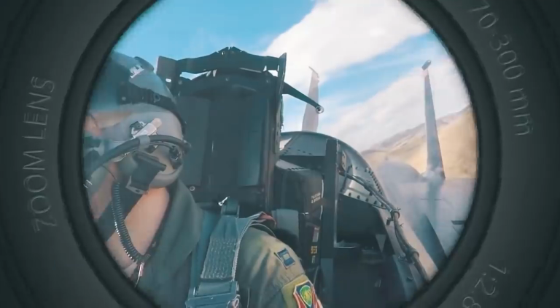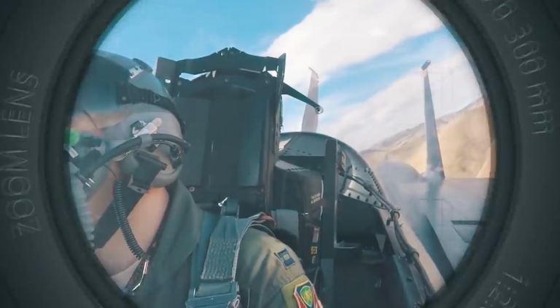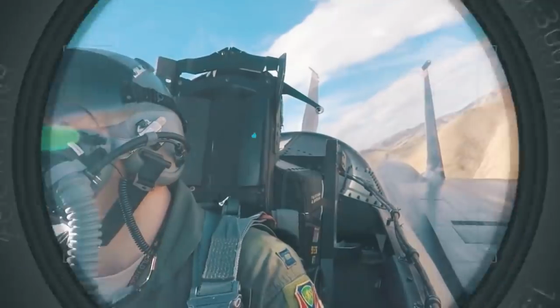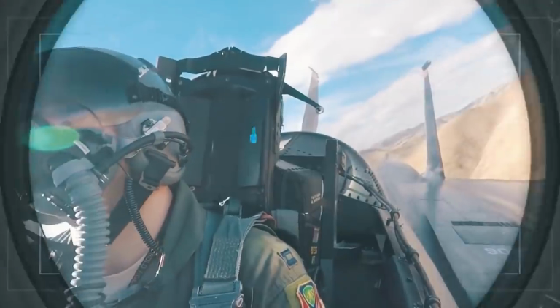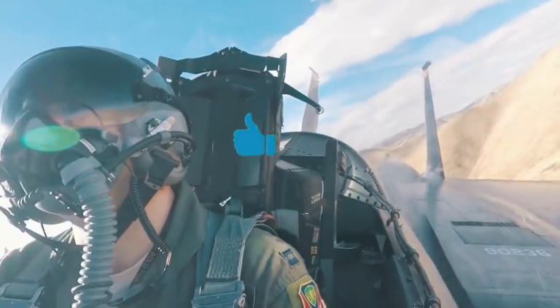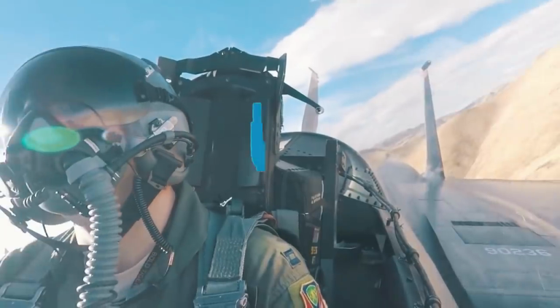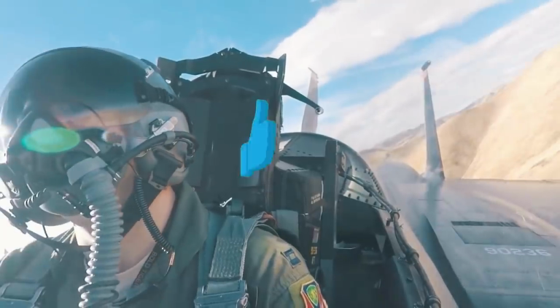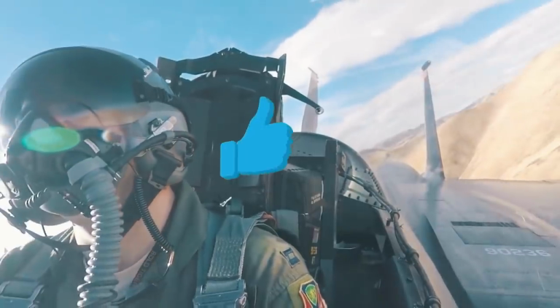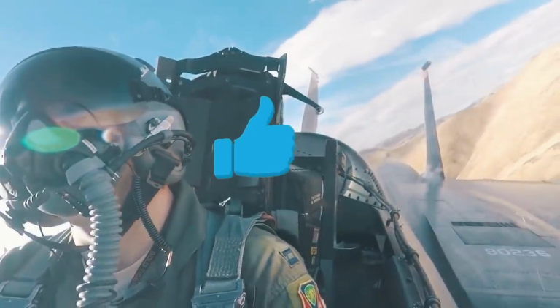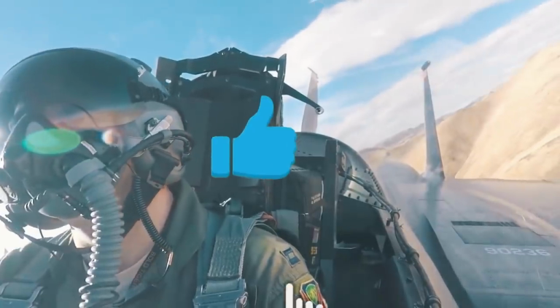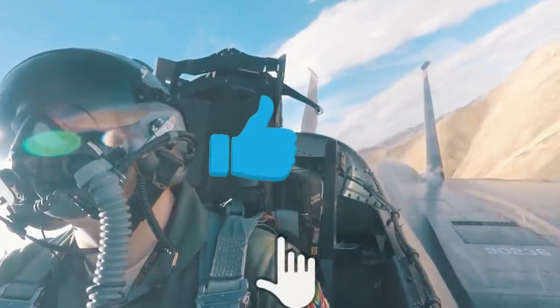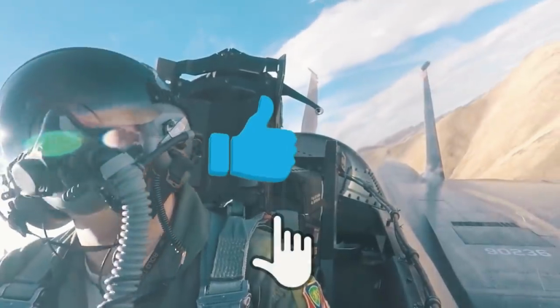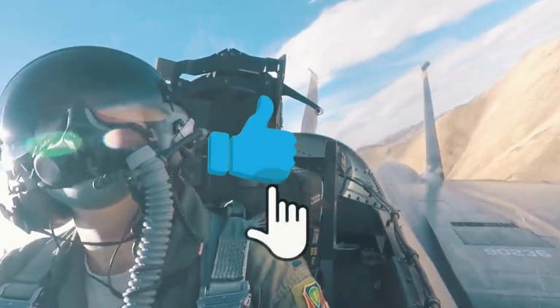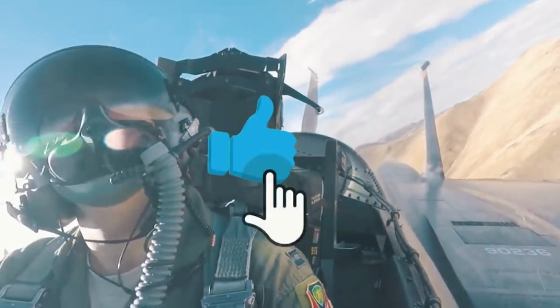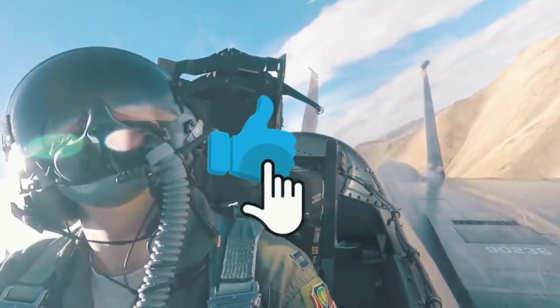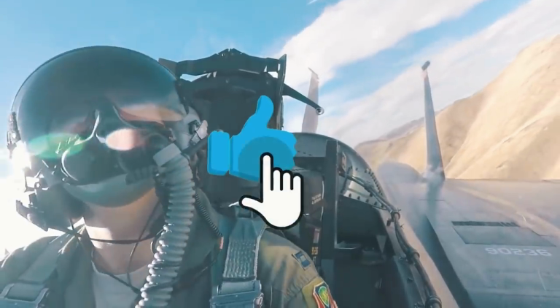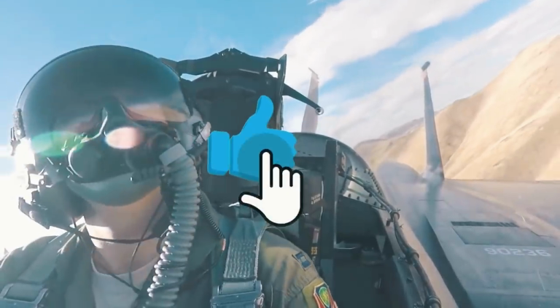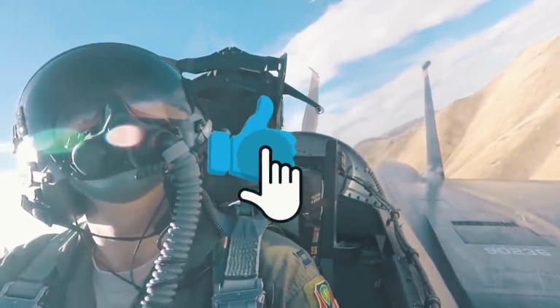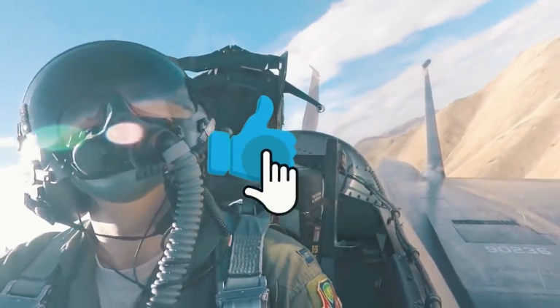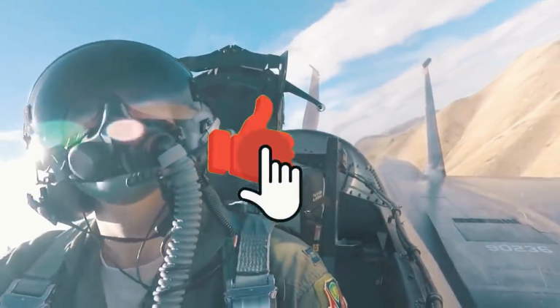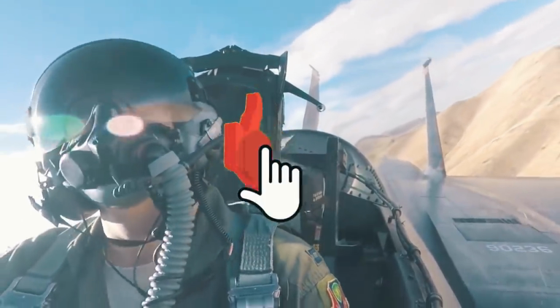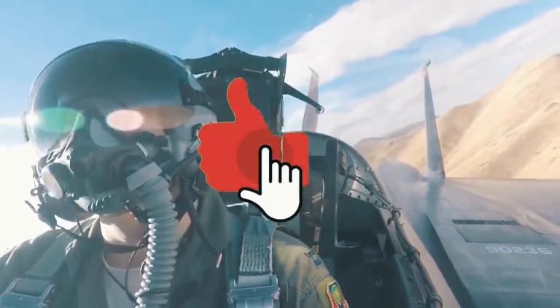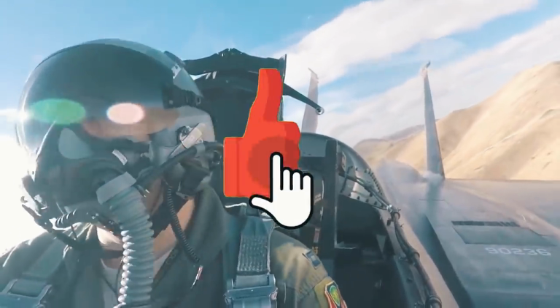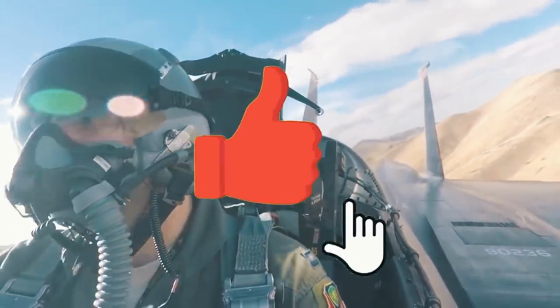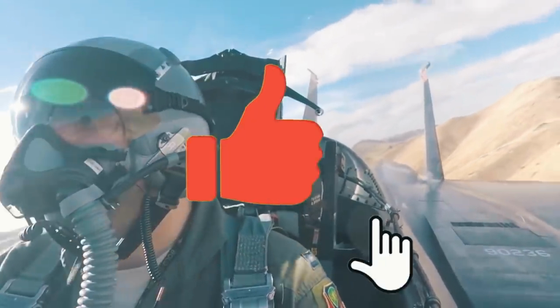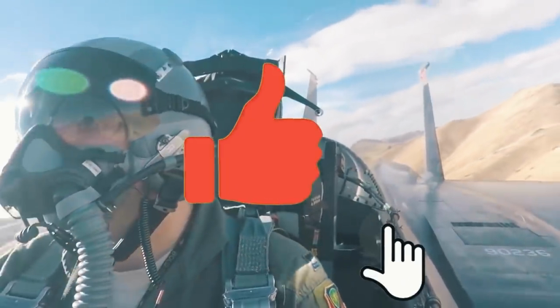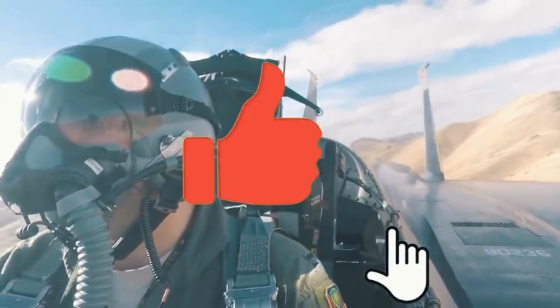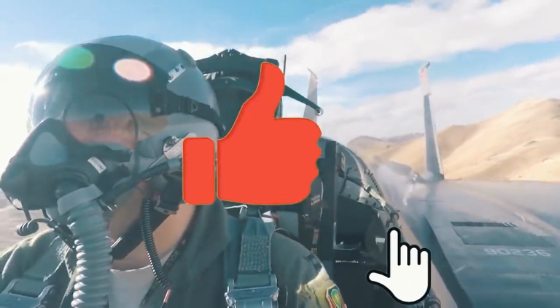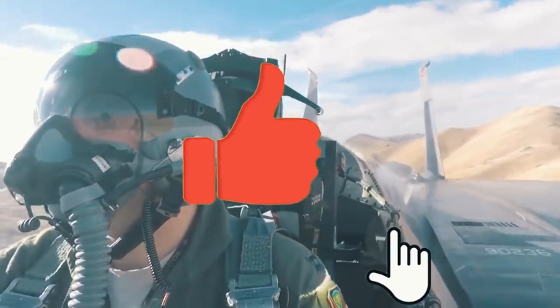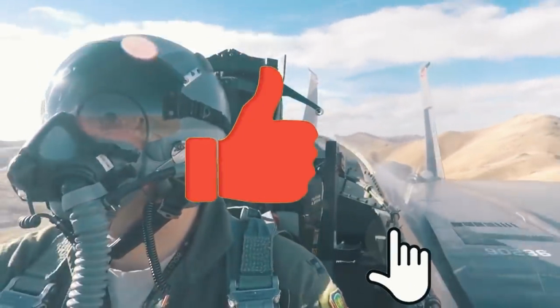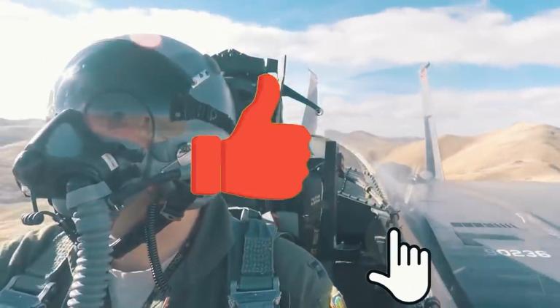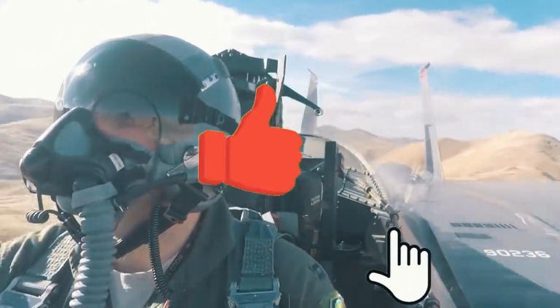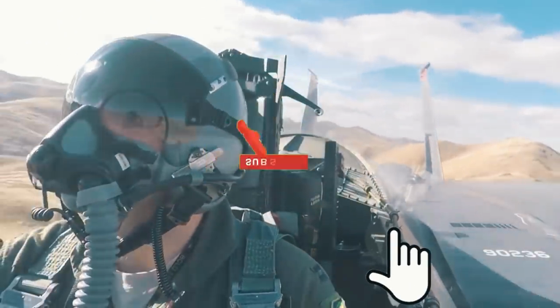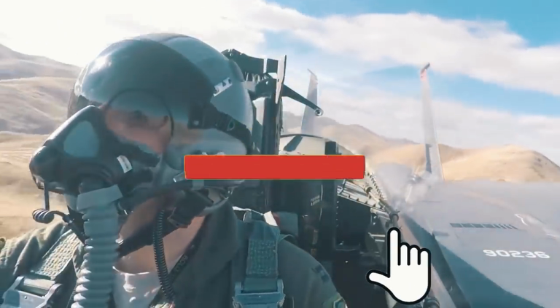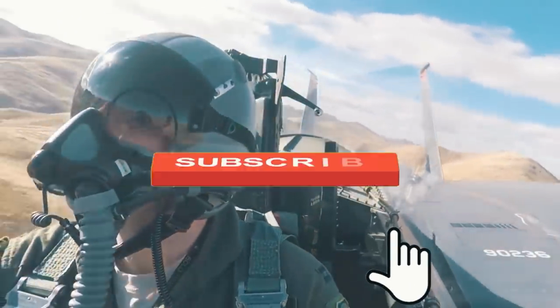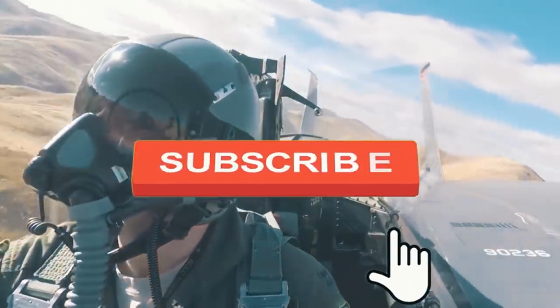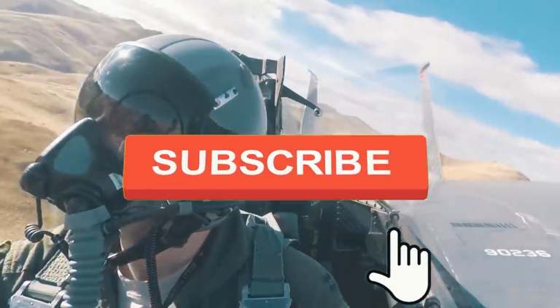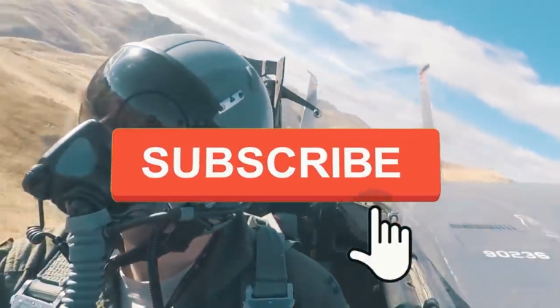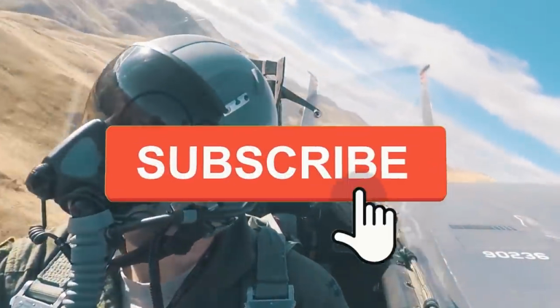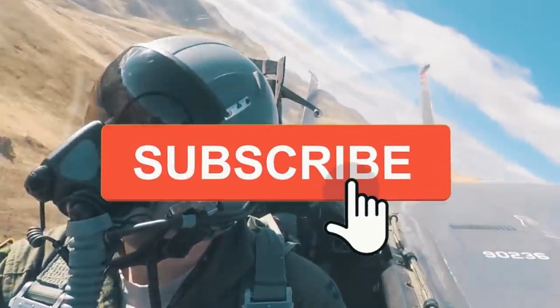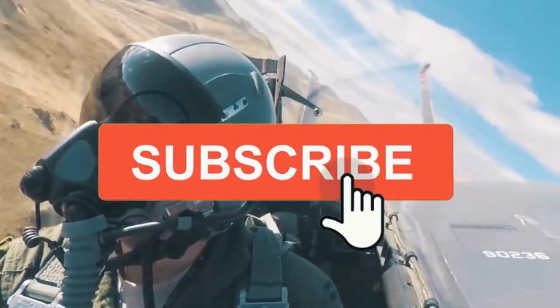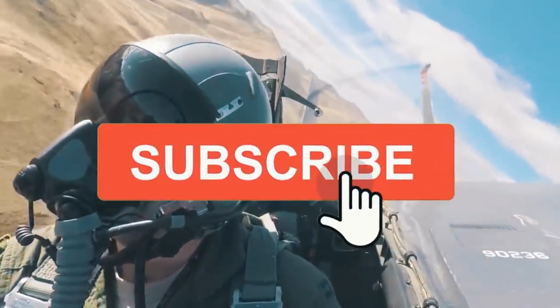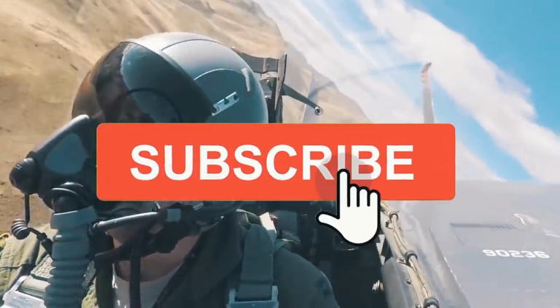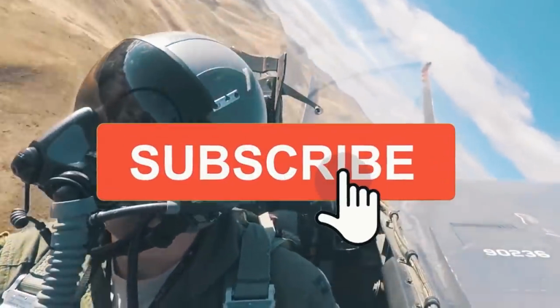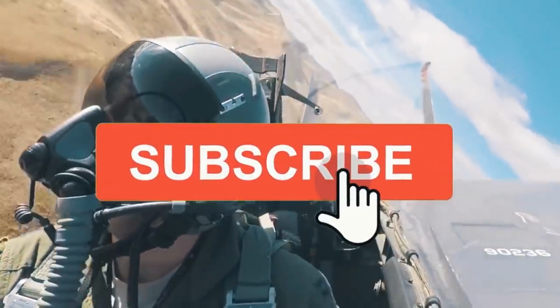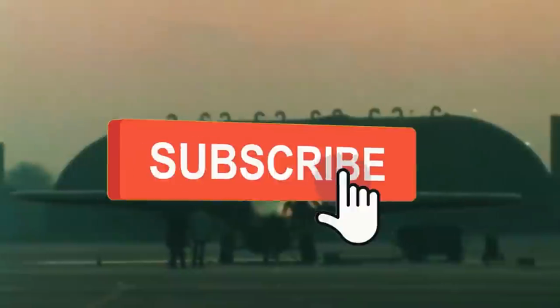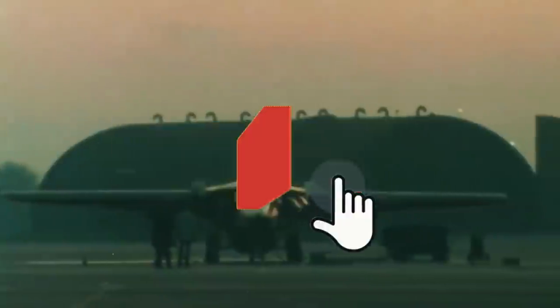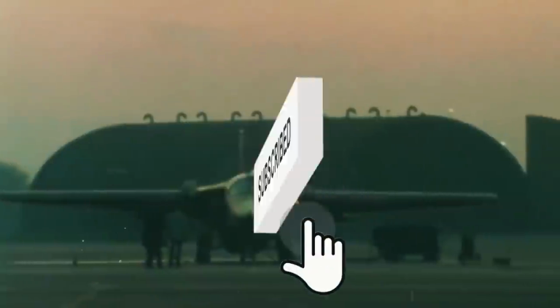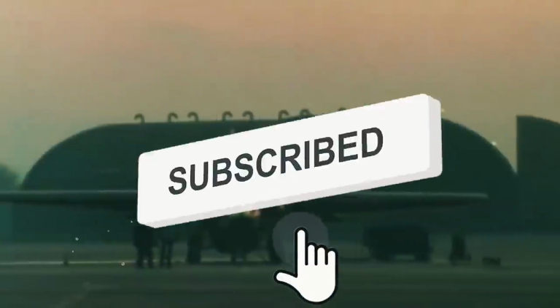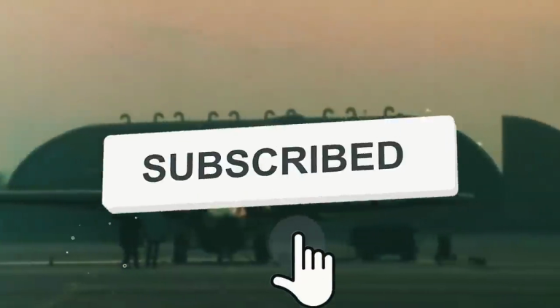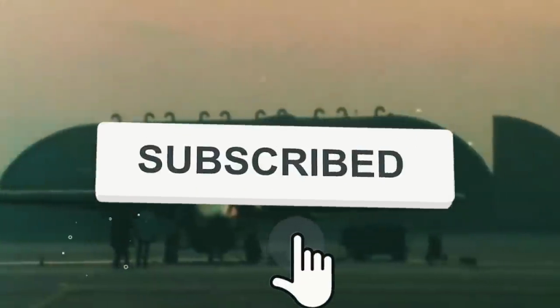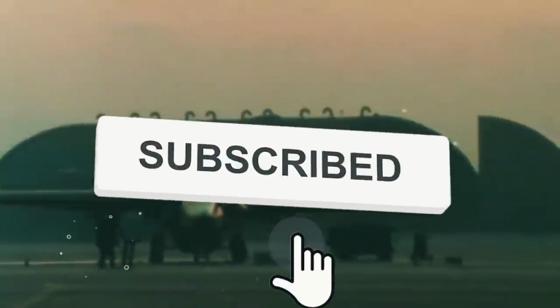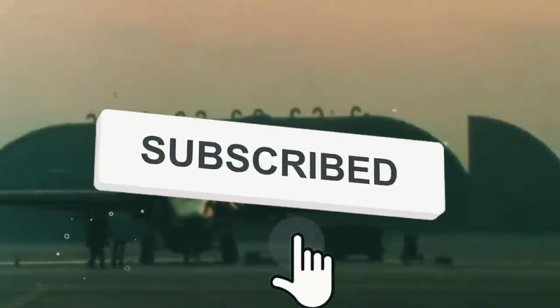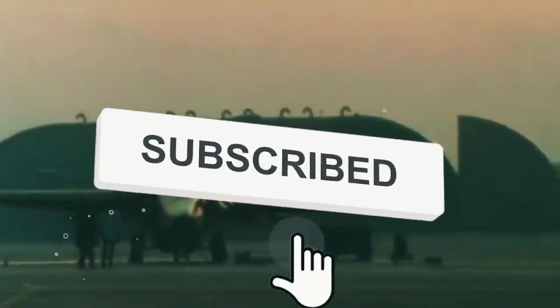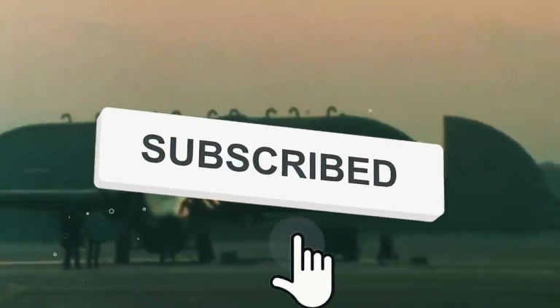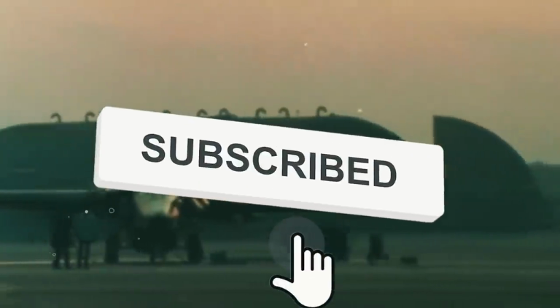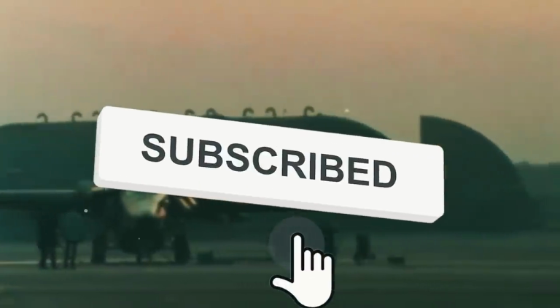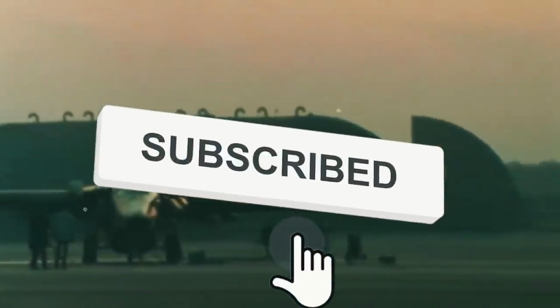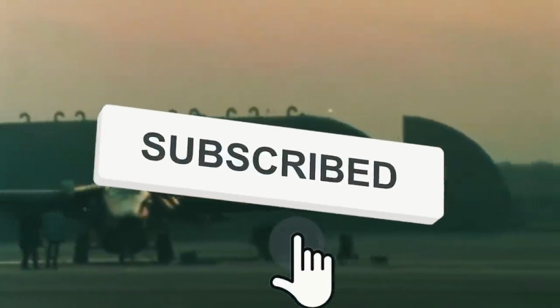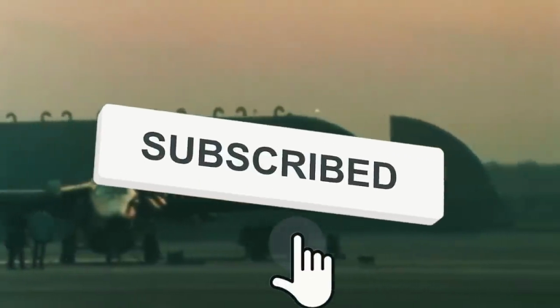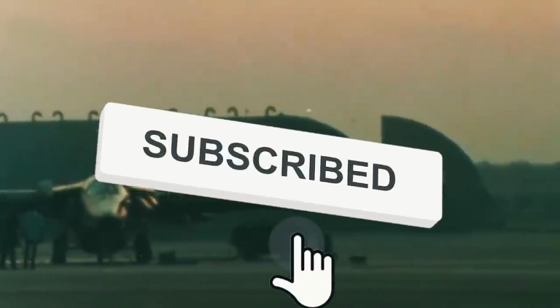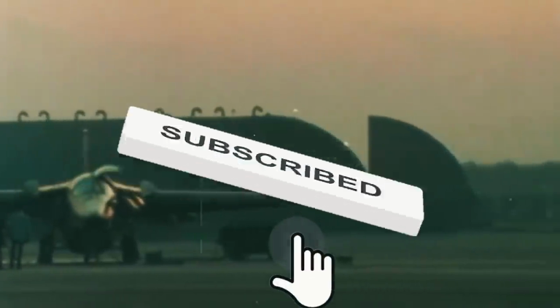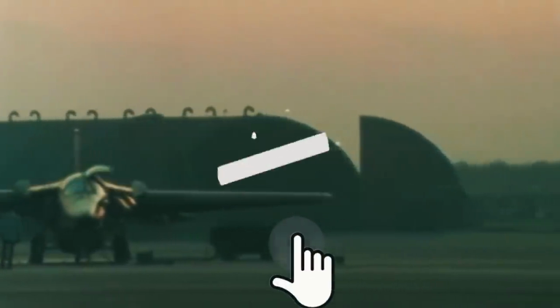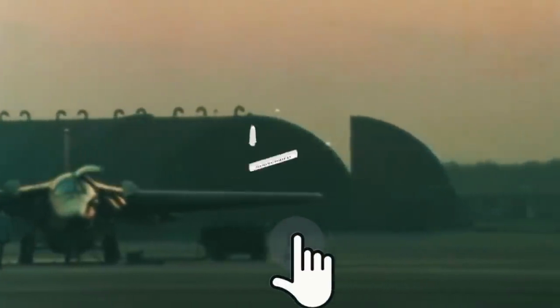If you liked the video, please click the like button and subscribe to my channel — a new review is coming! See you soon!